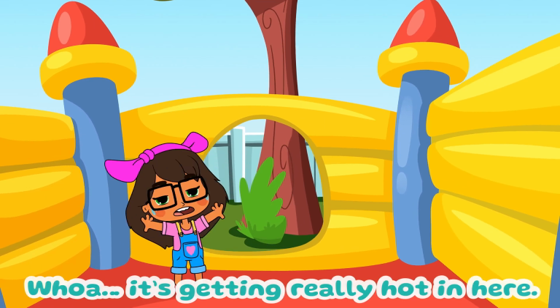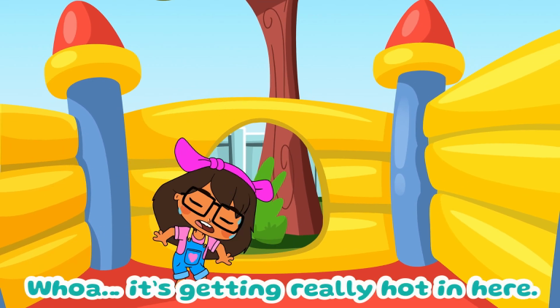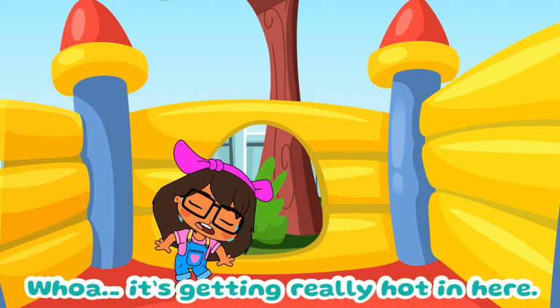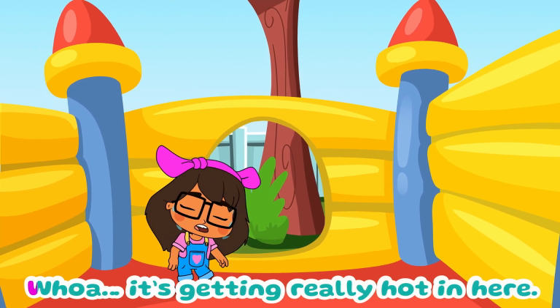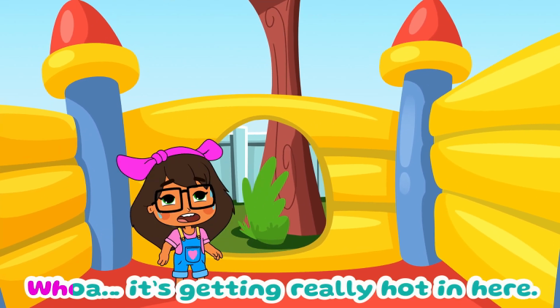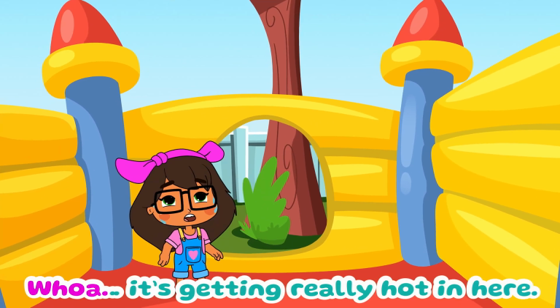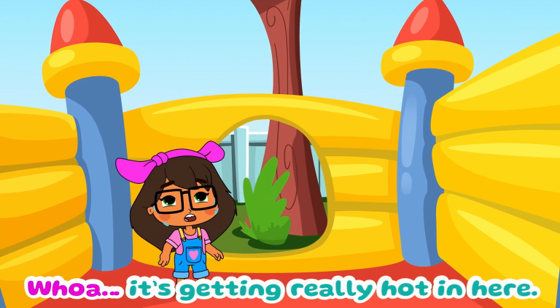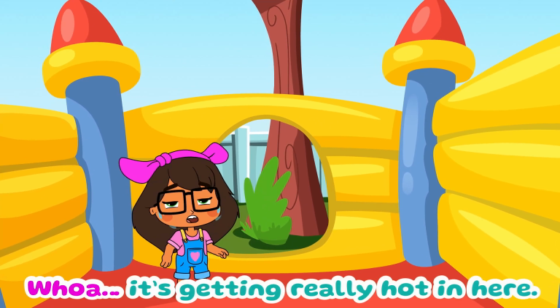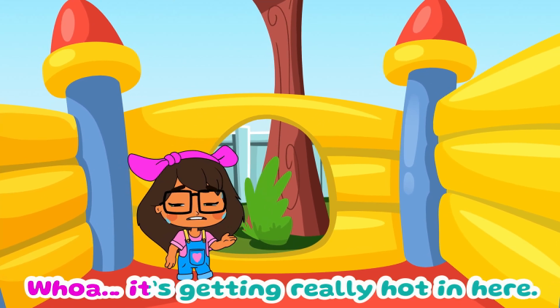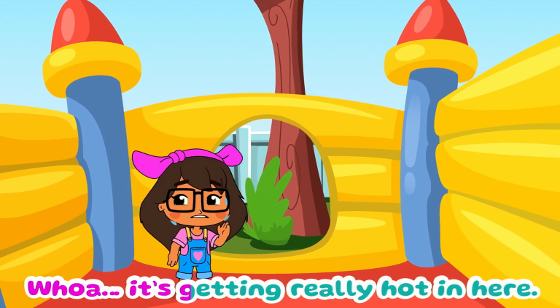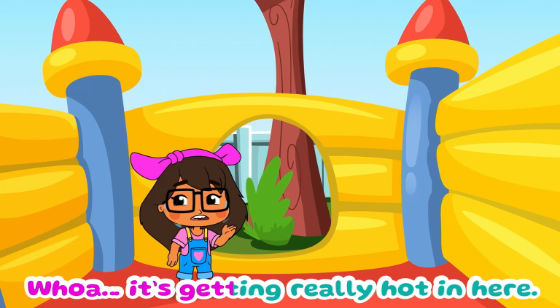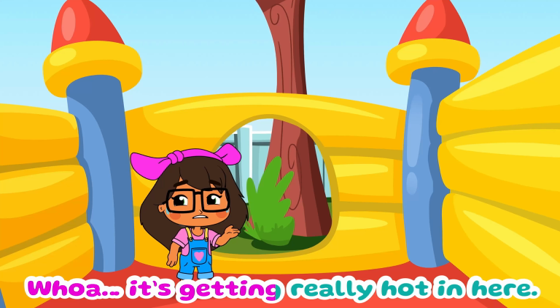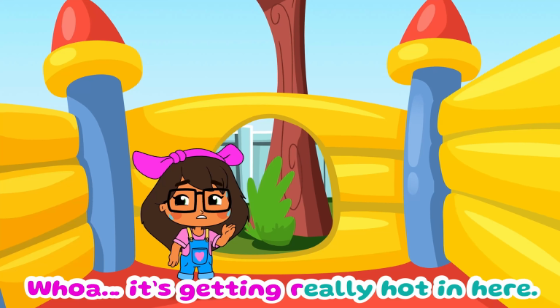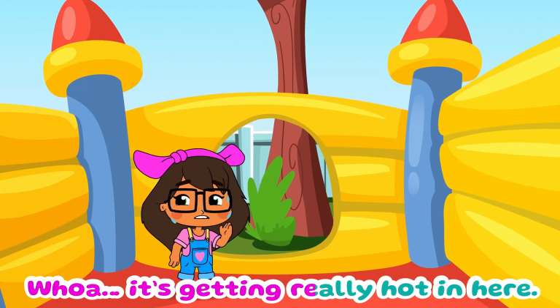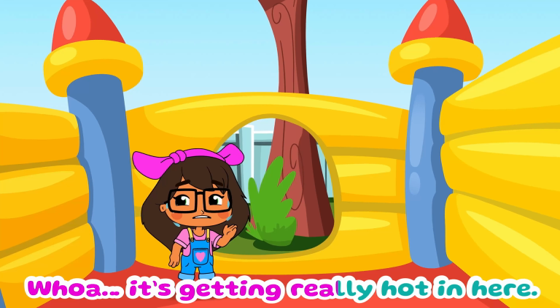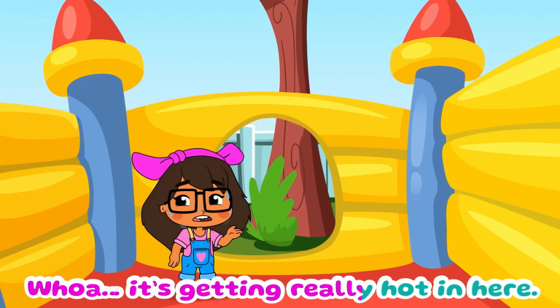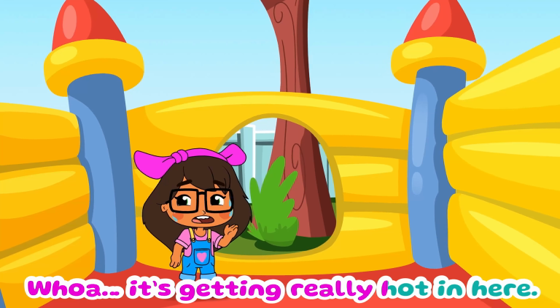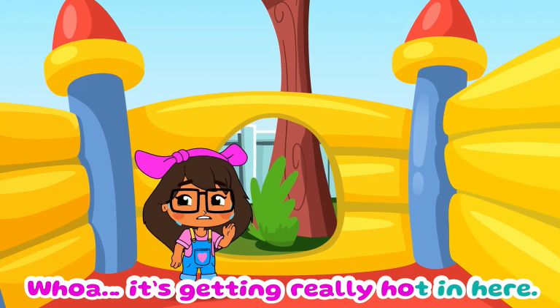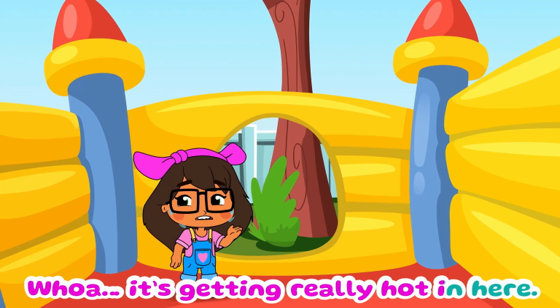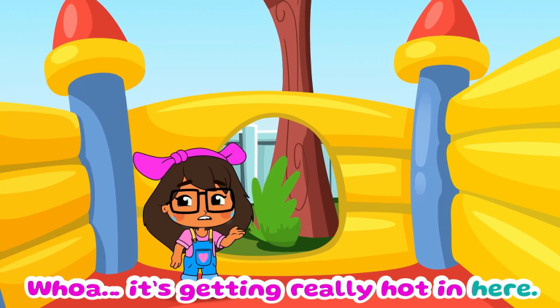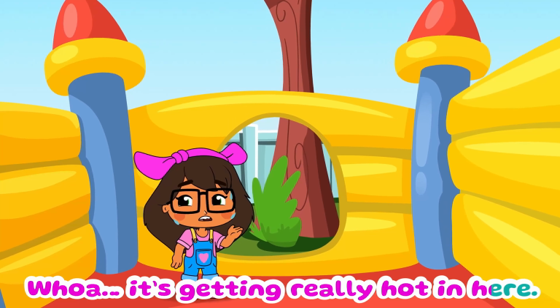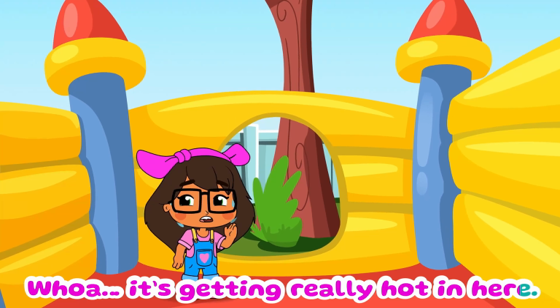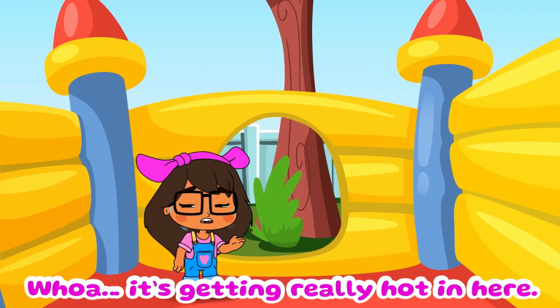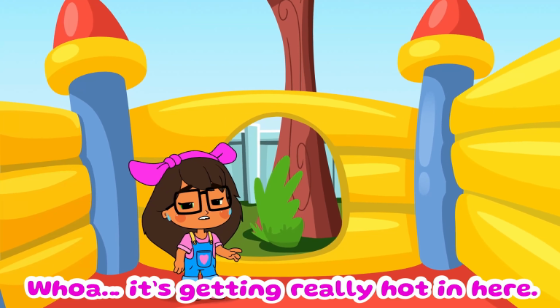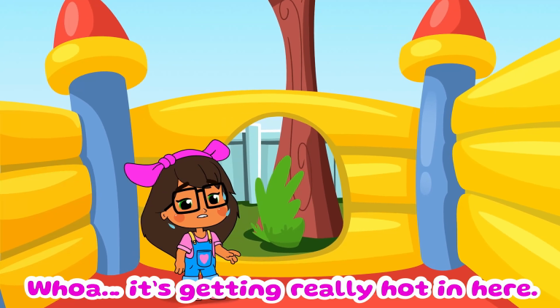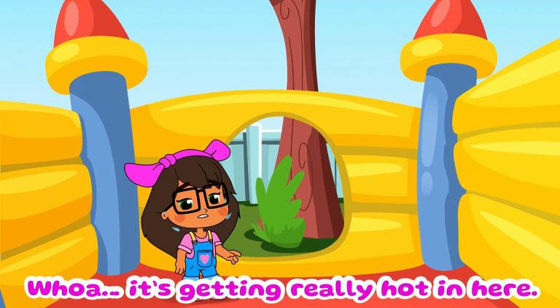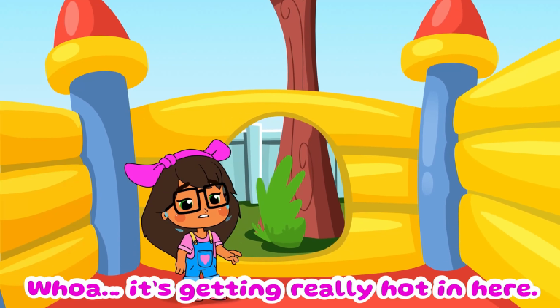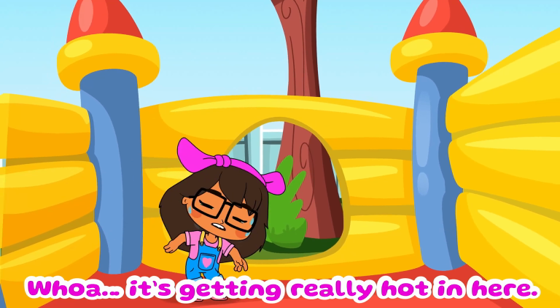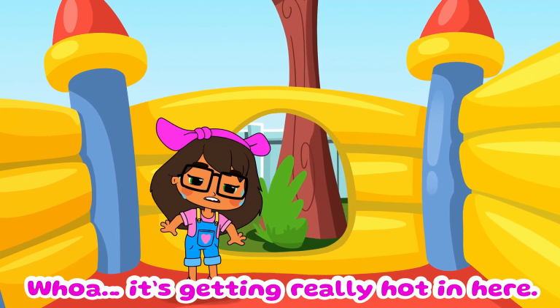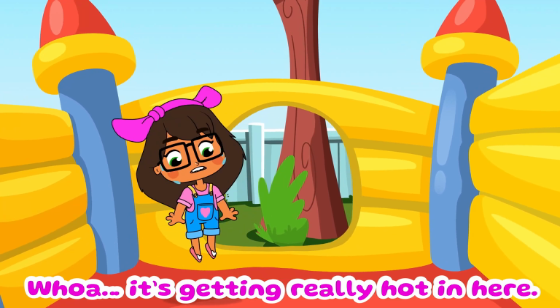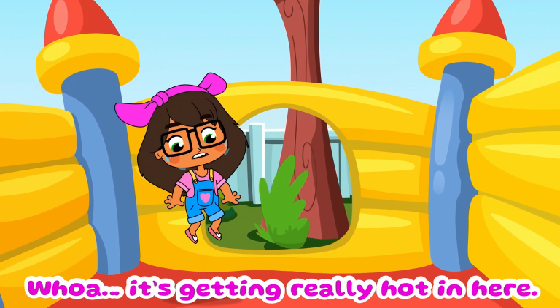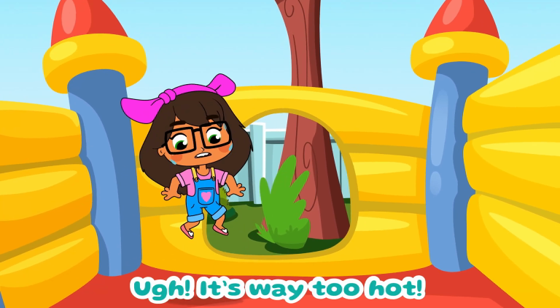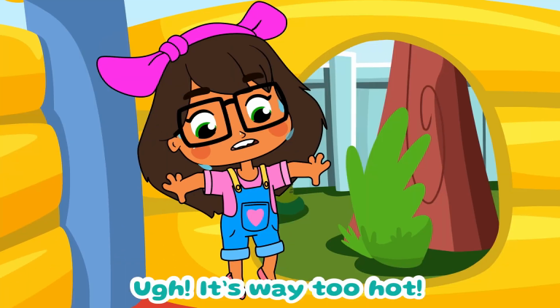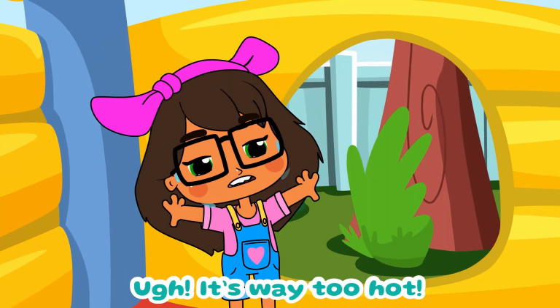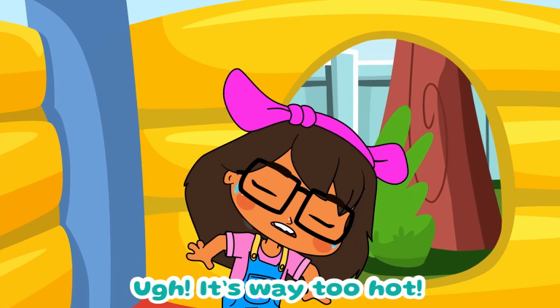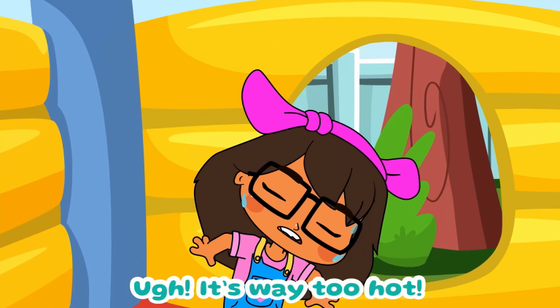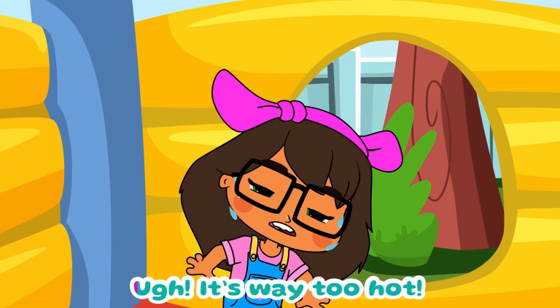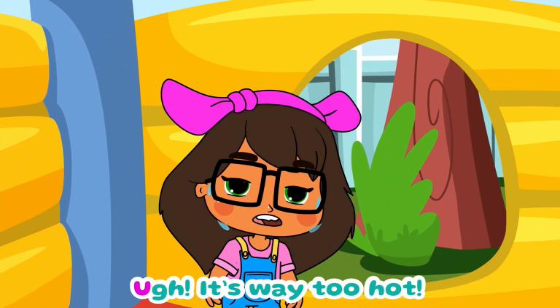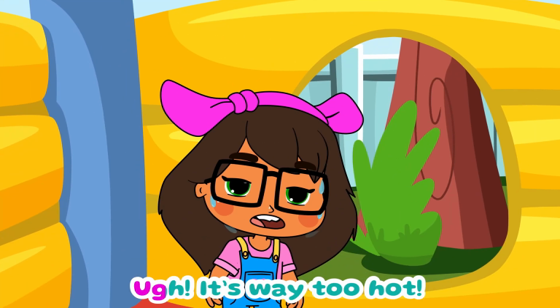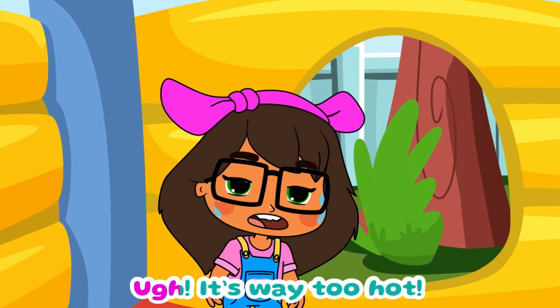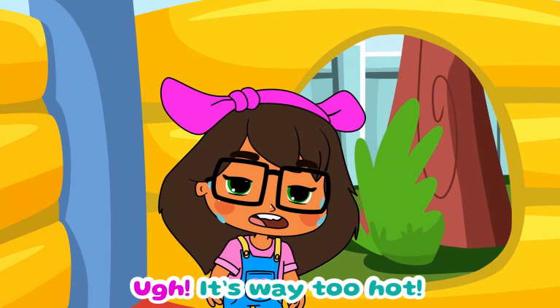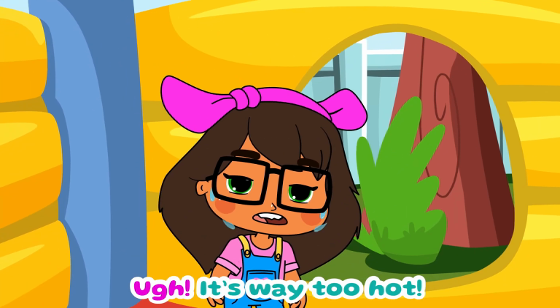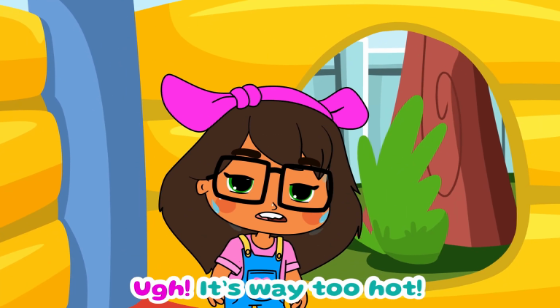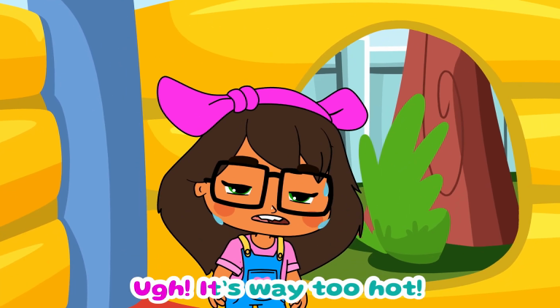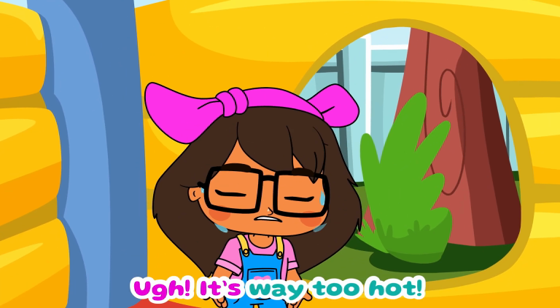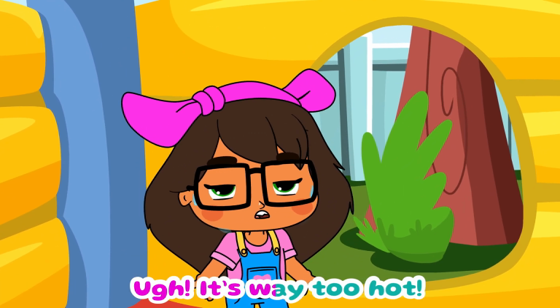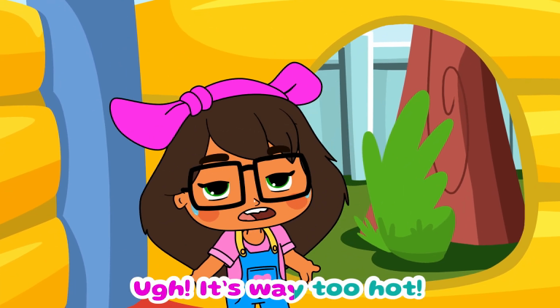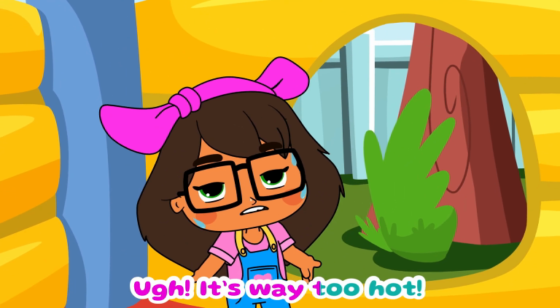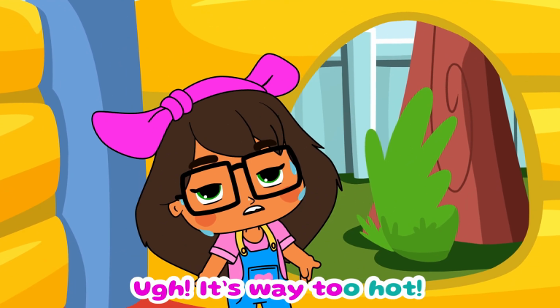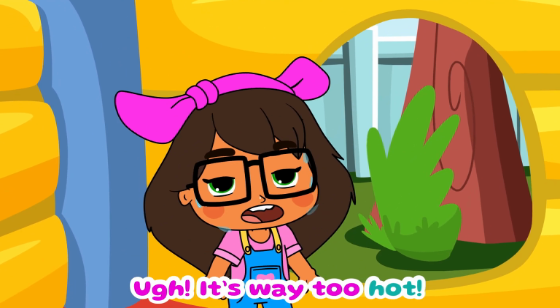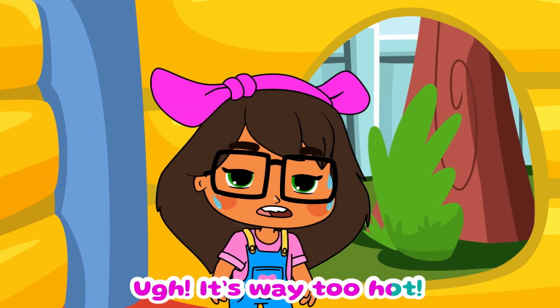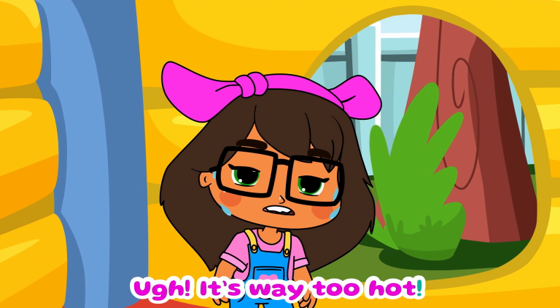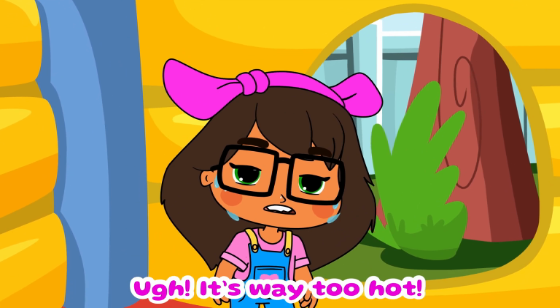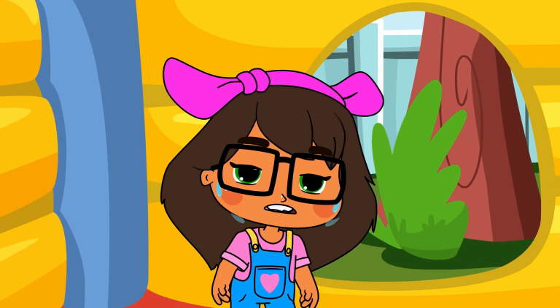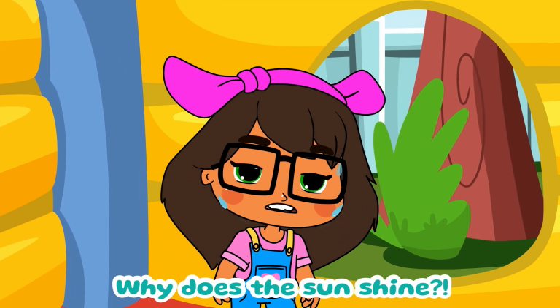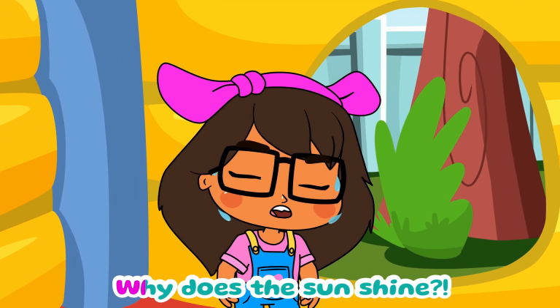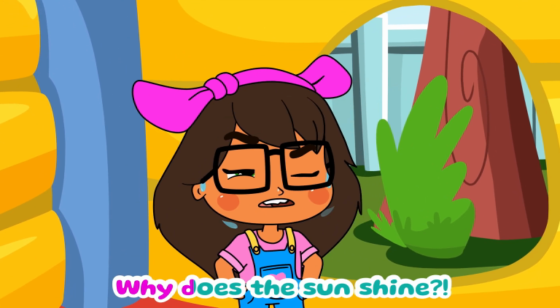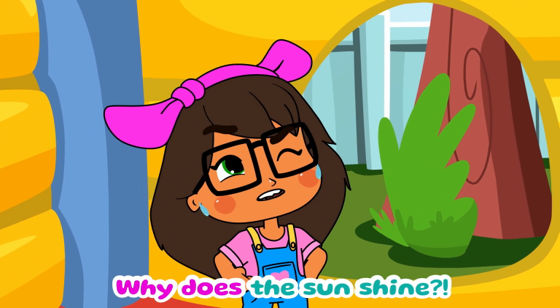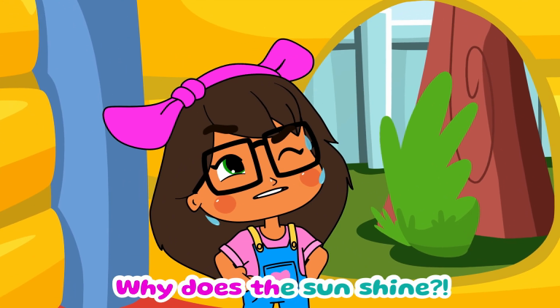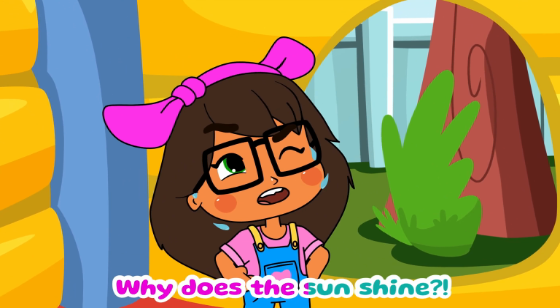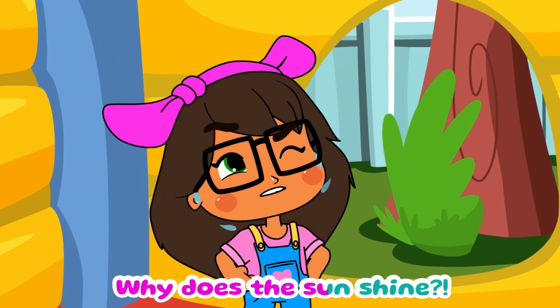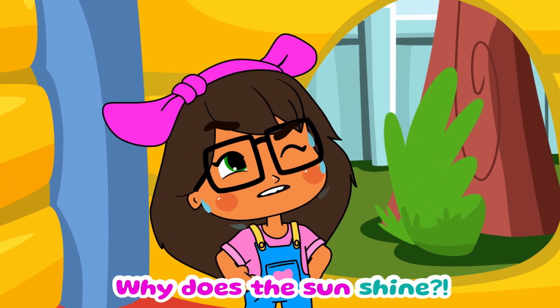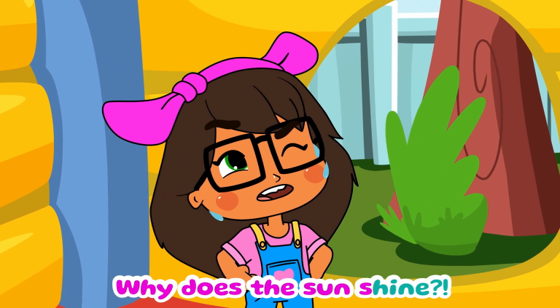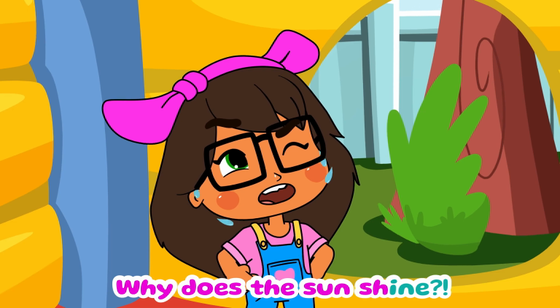Whoa, it's getting really hot in here. It's way too hot. Why does the sun shine?